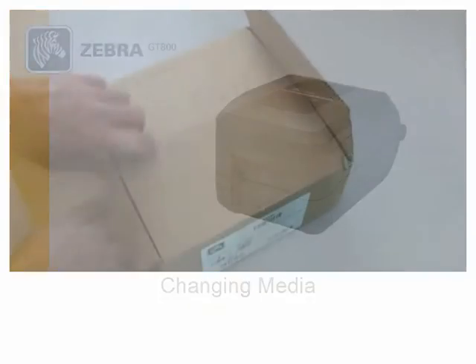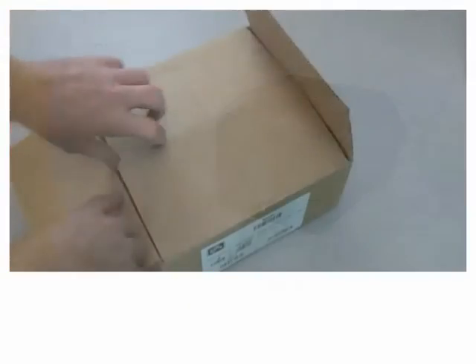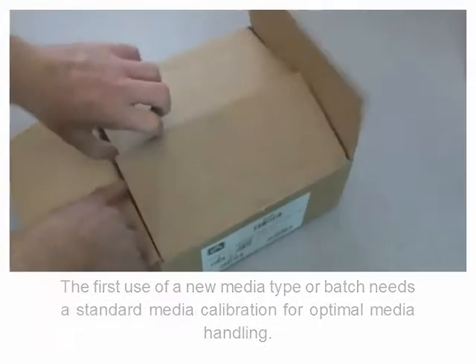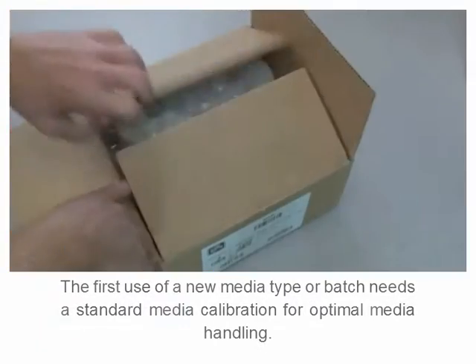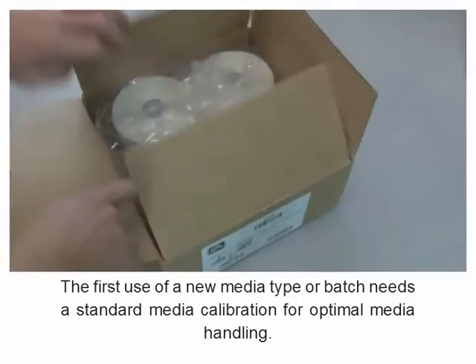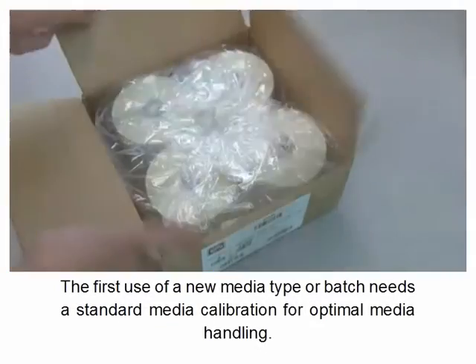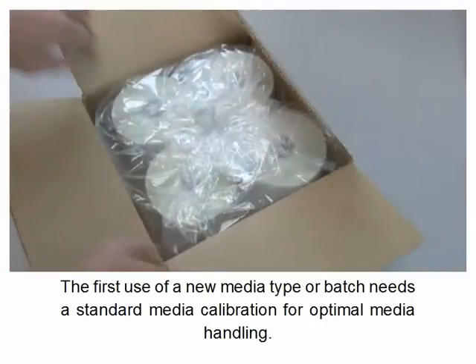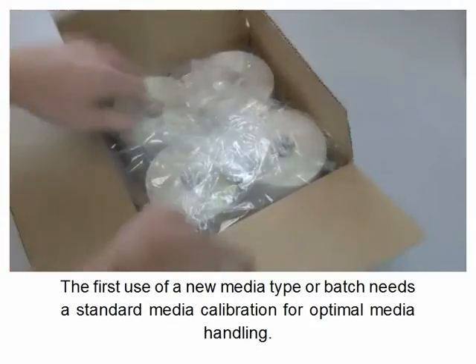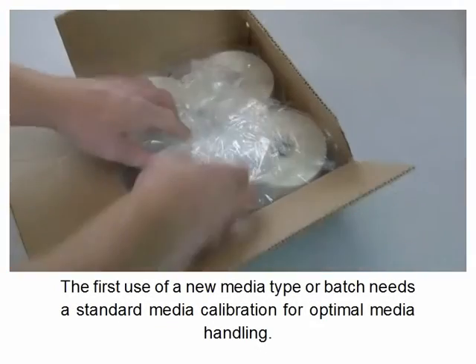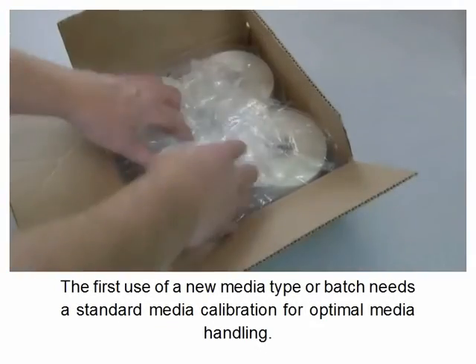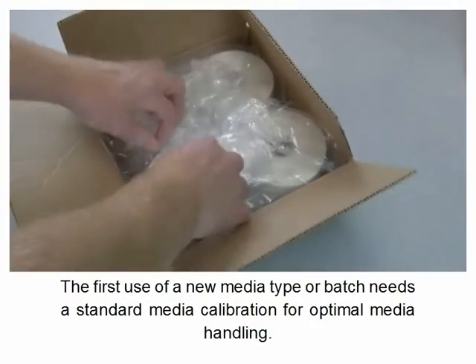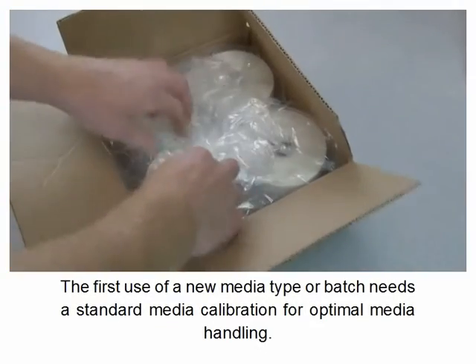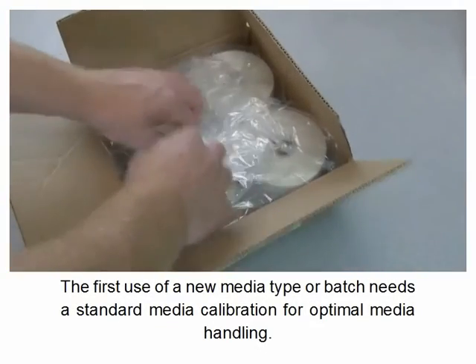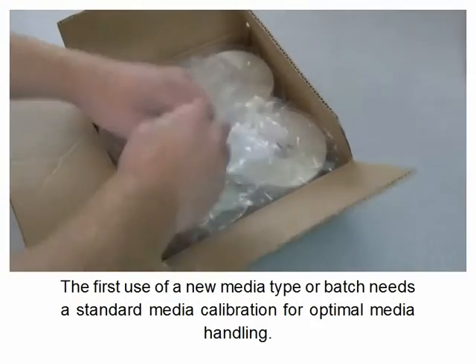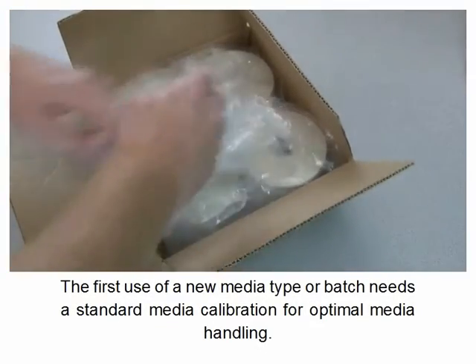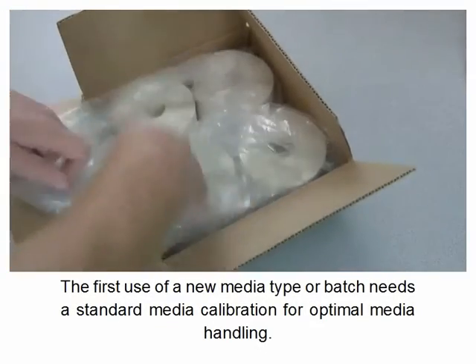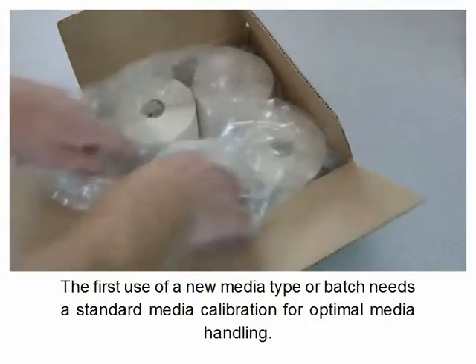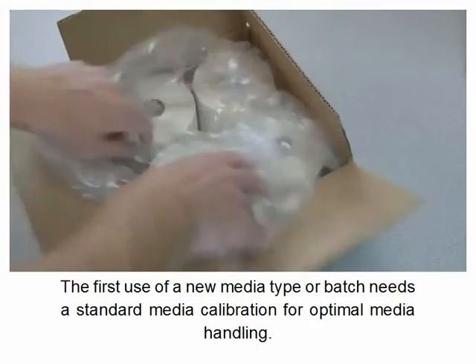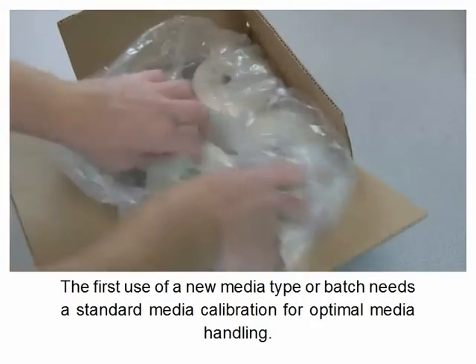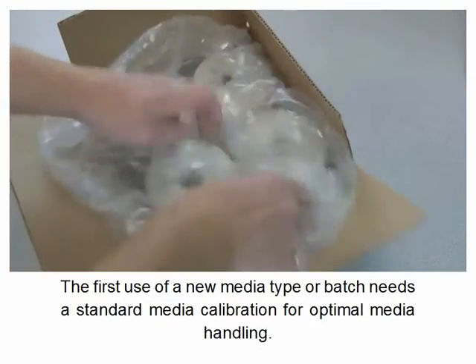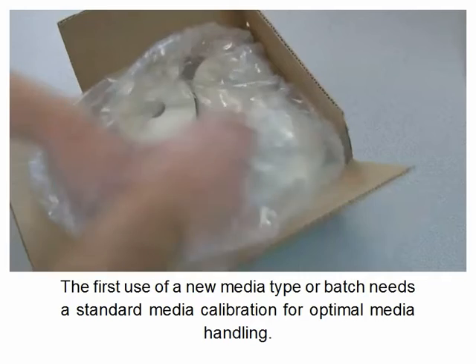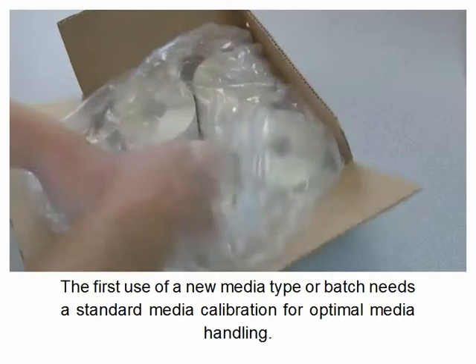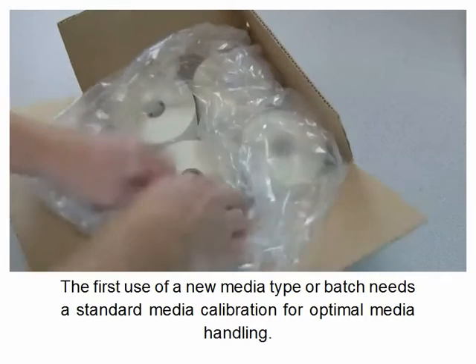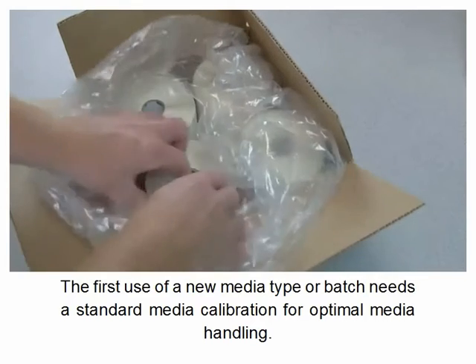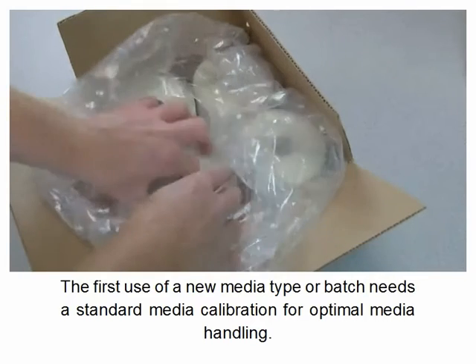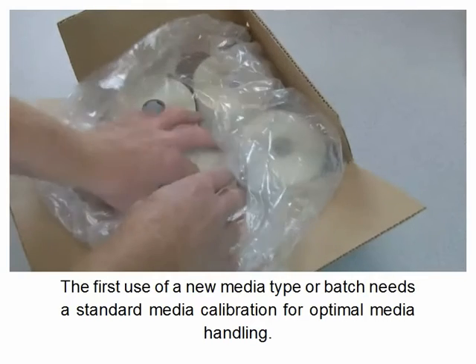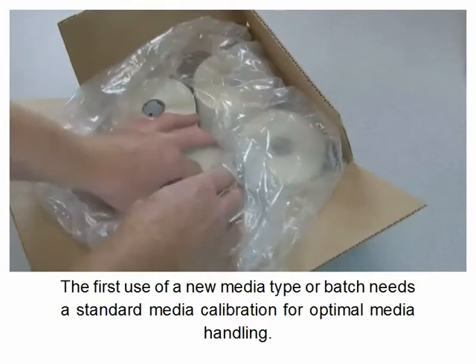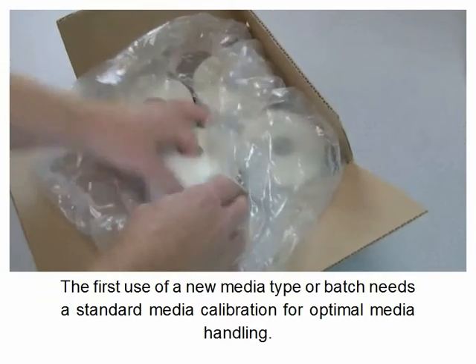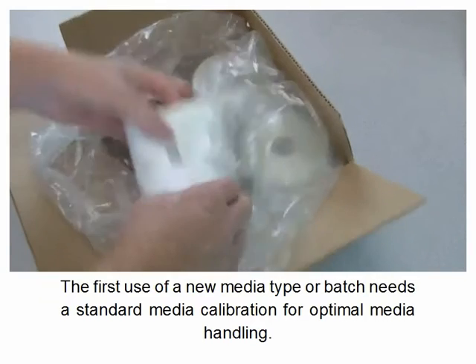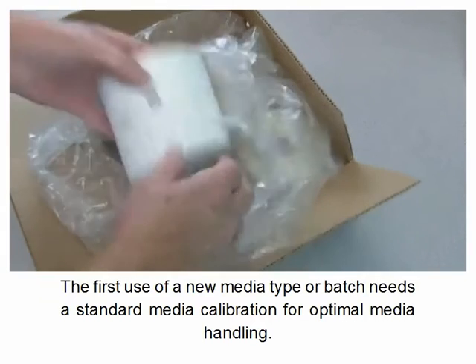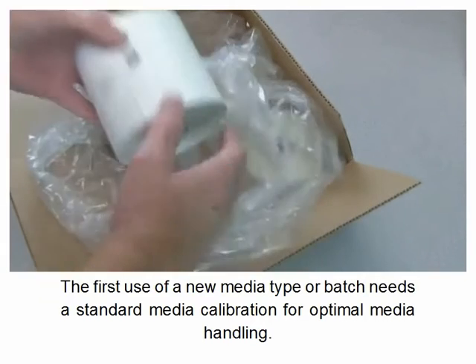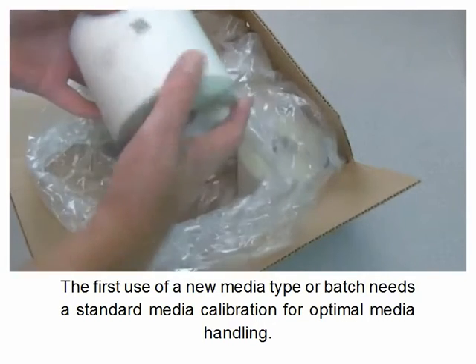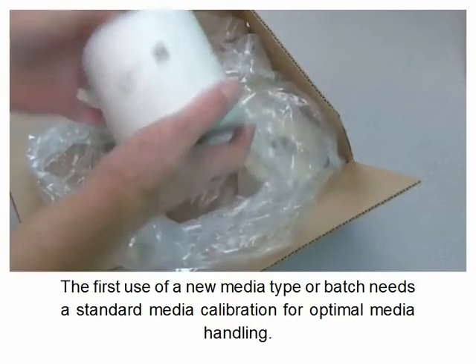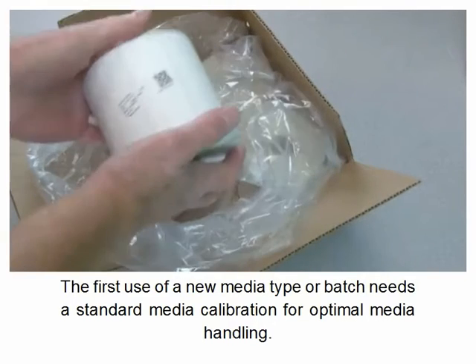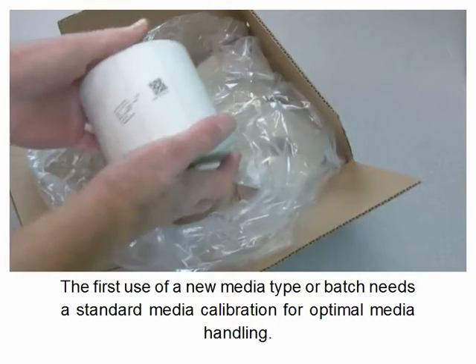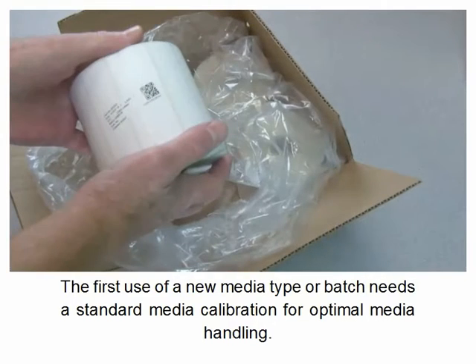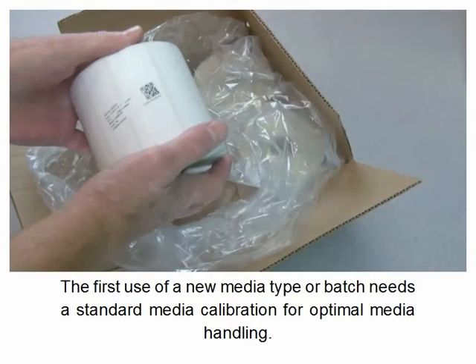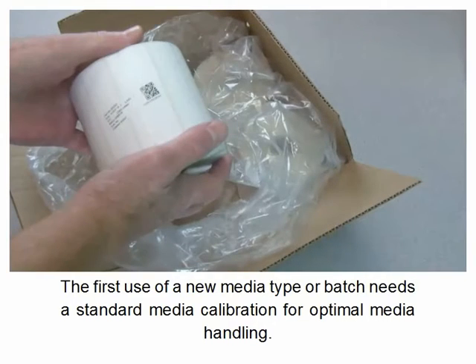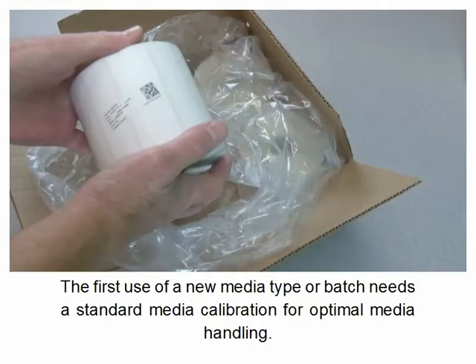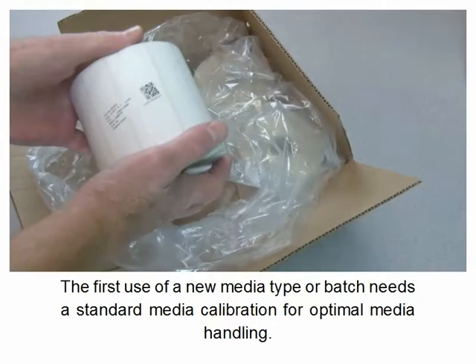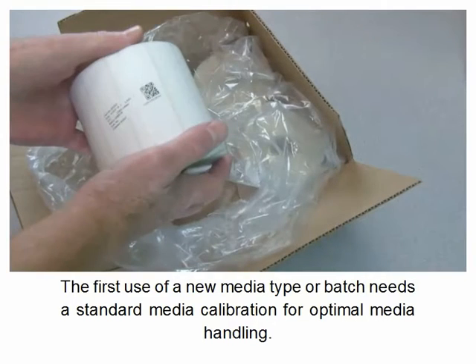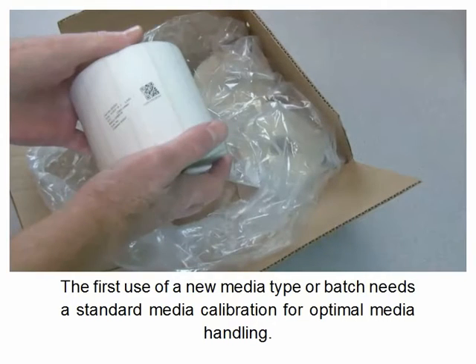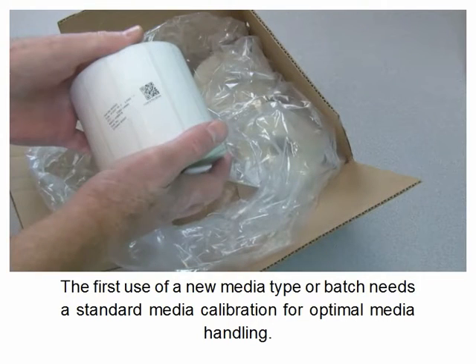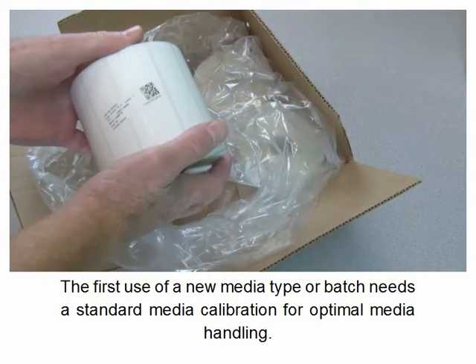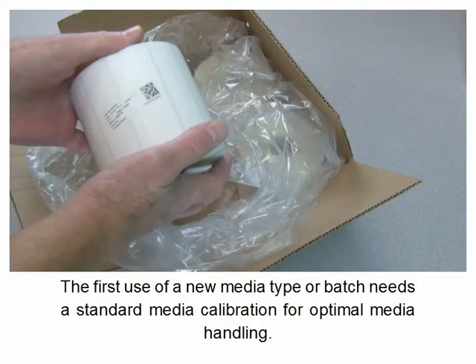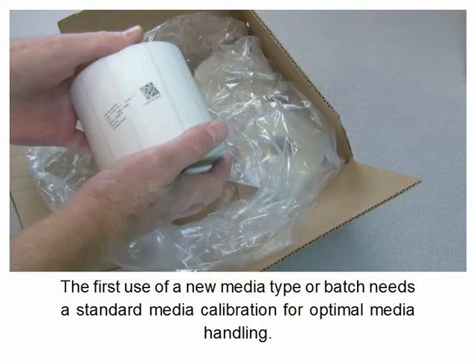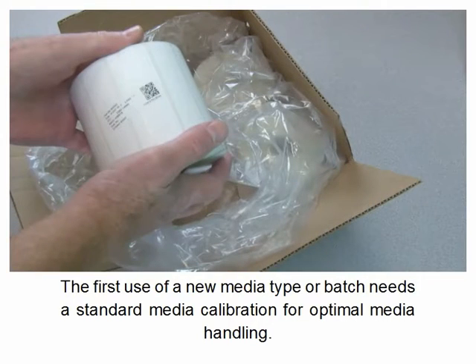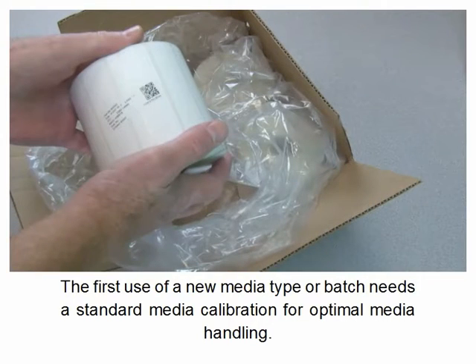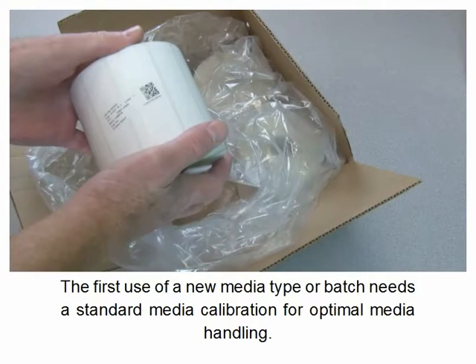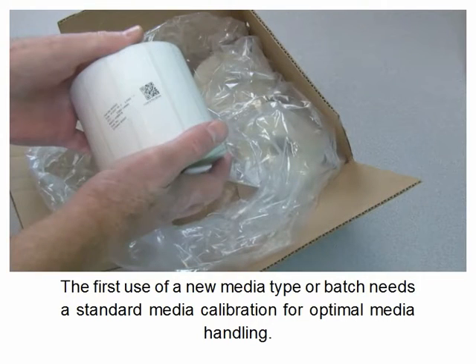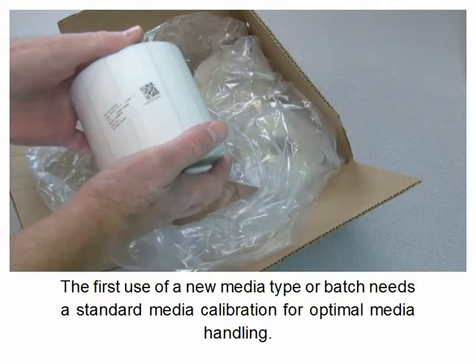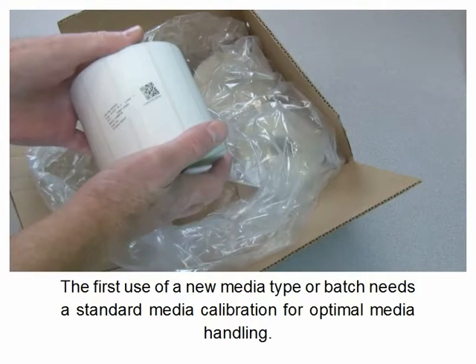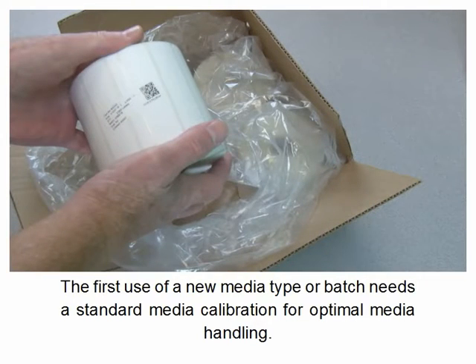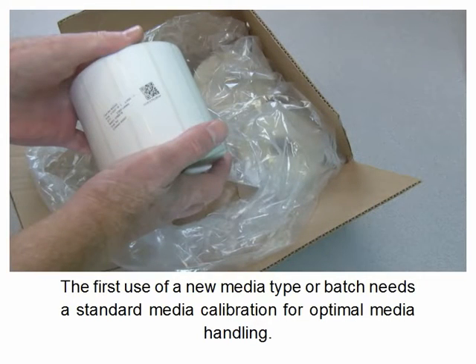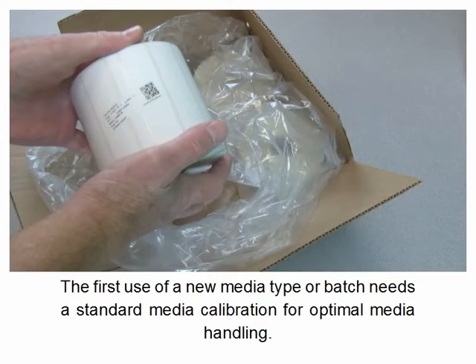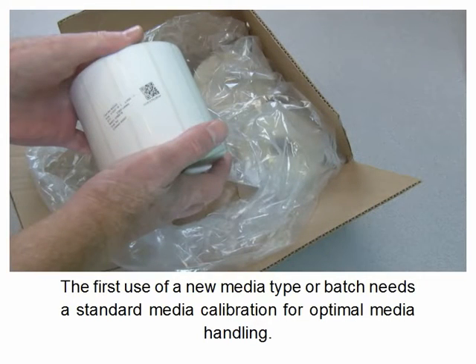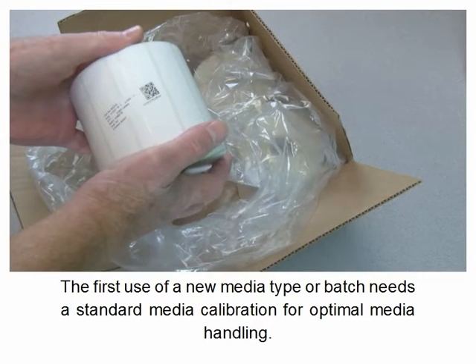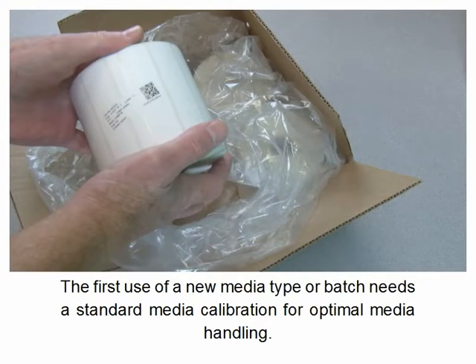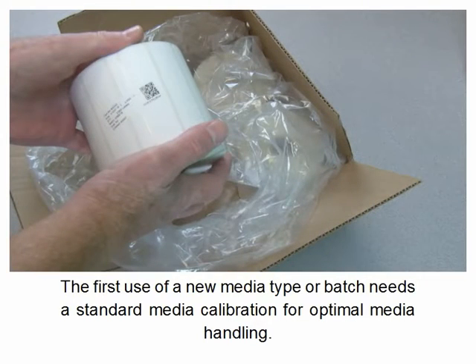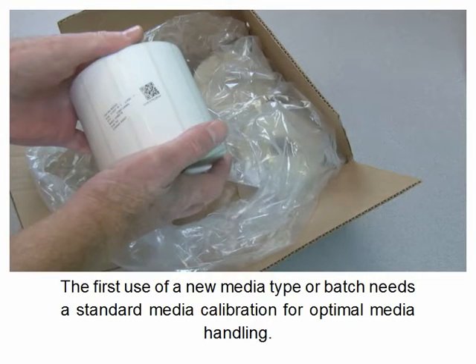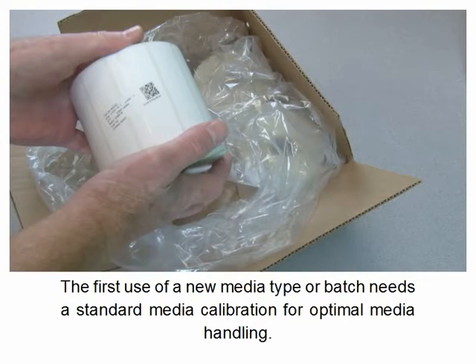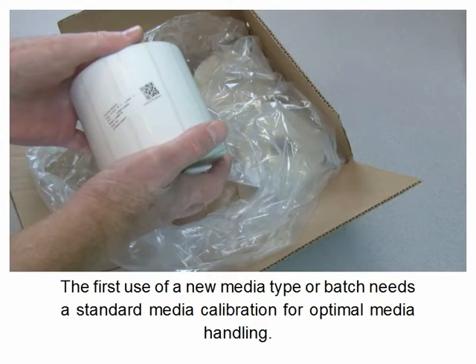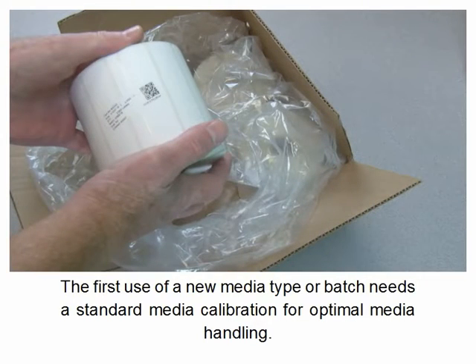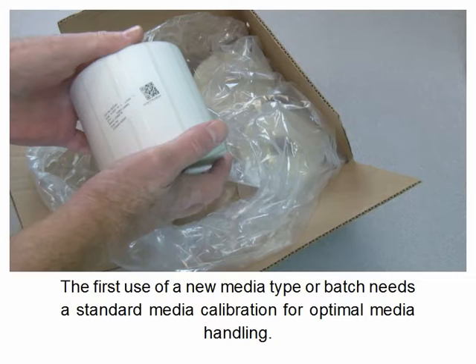The first use of a new media type or batch needs a standard media calibration for optimal media handling.